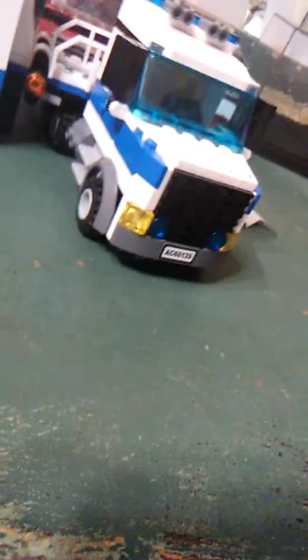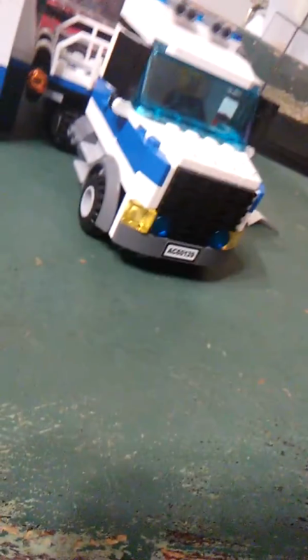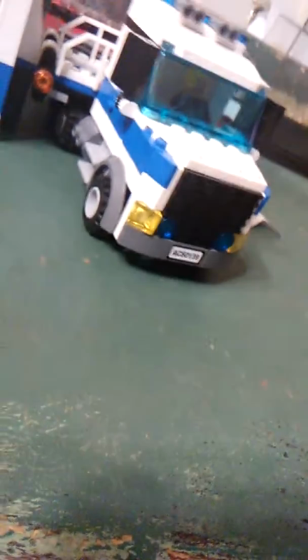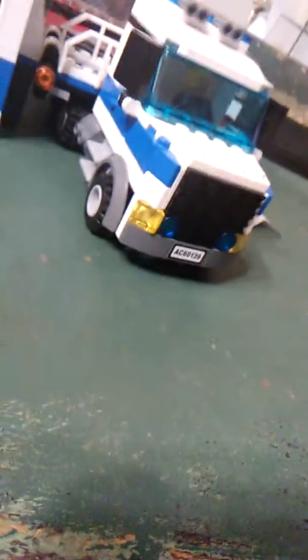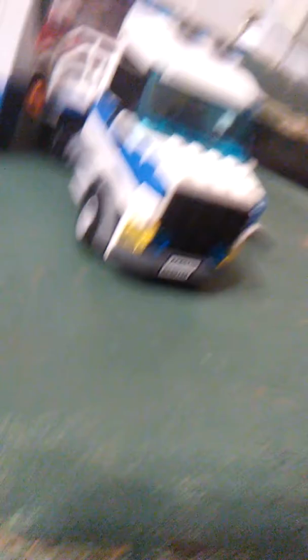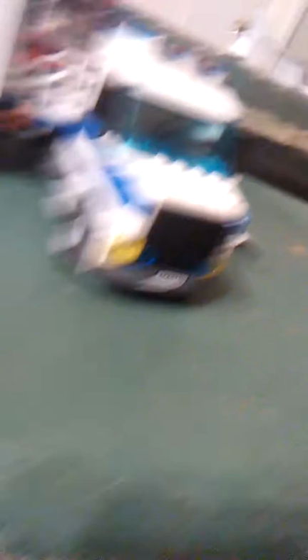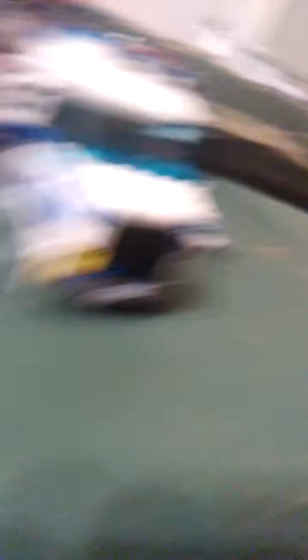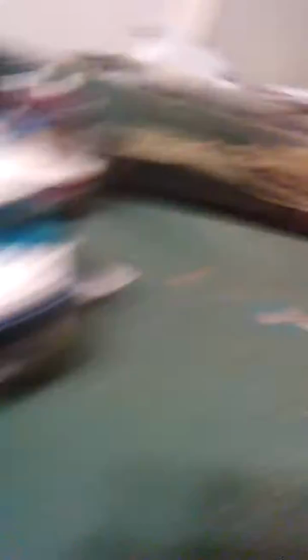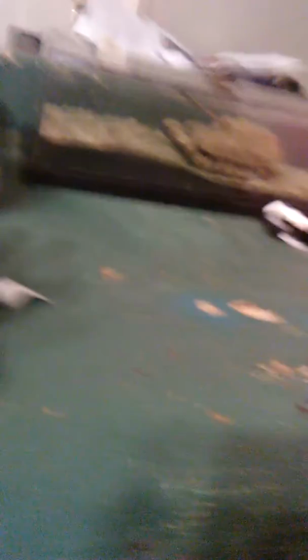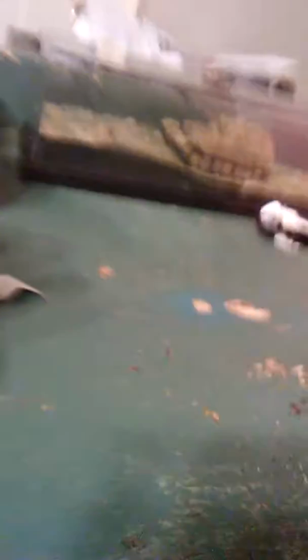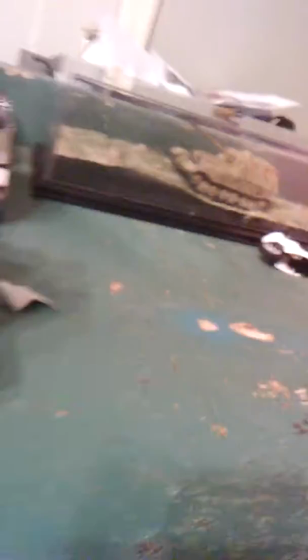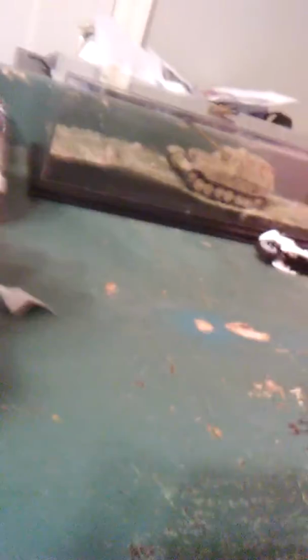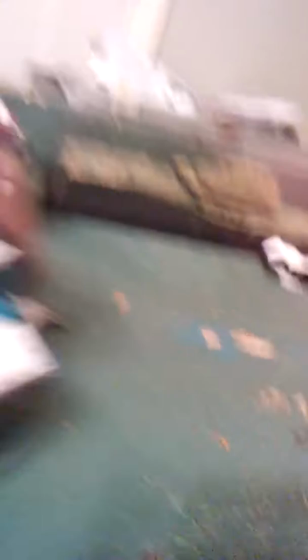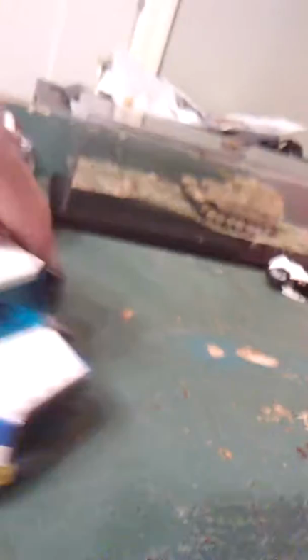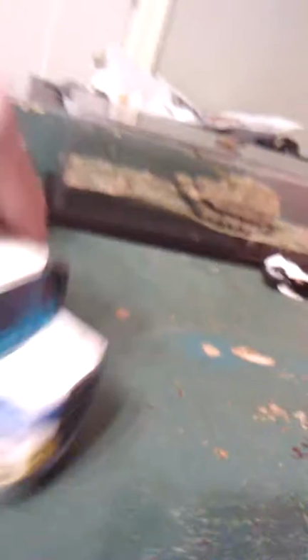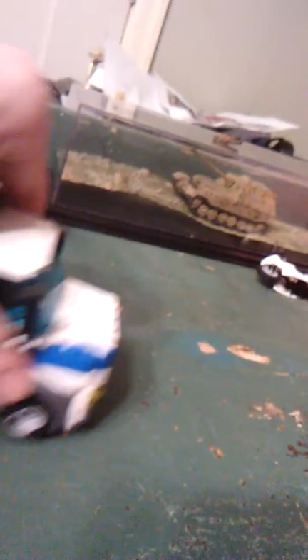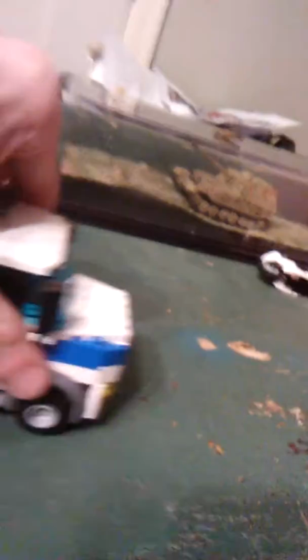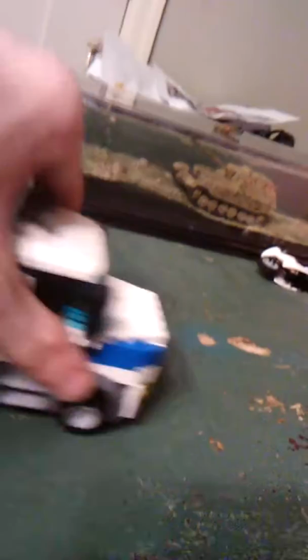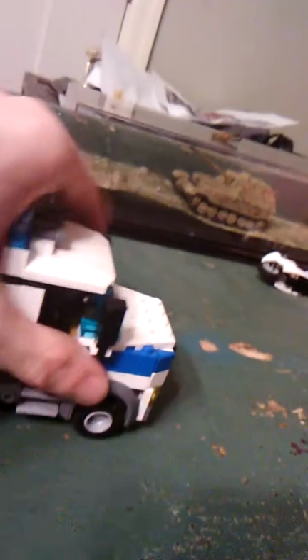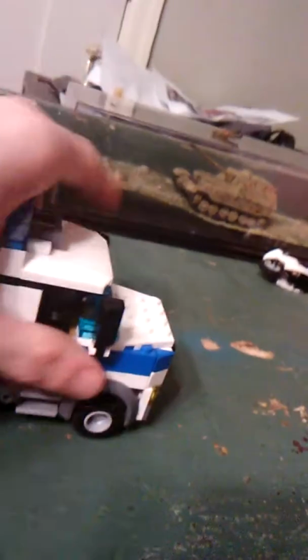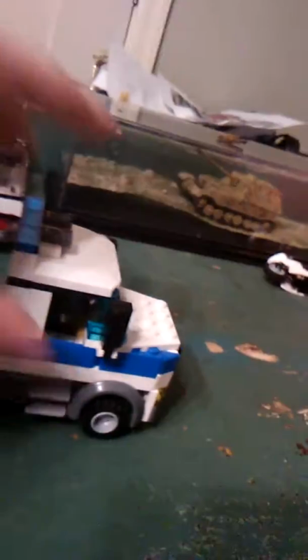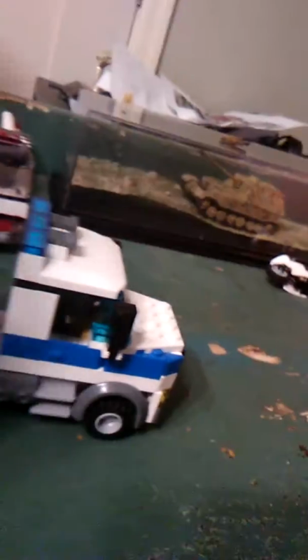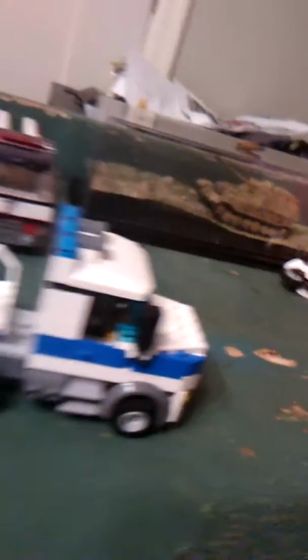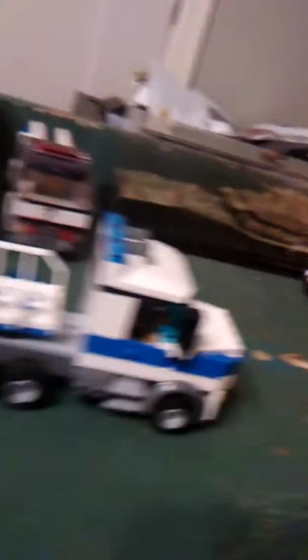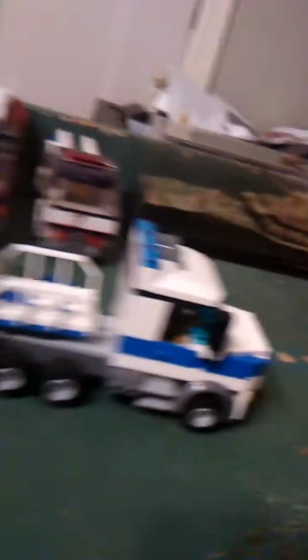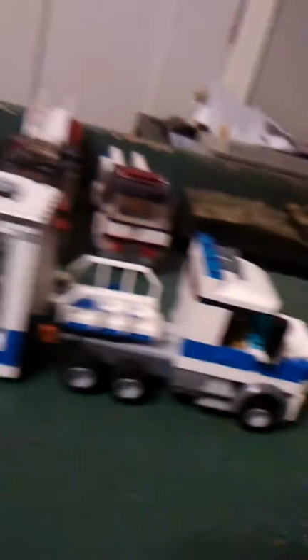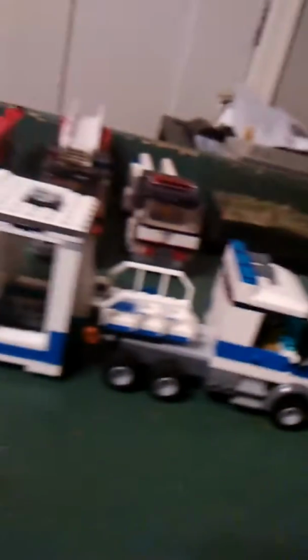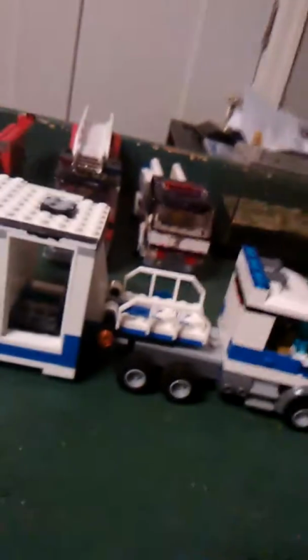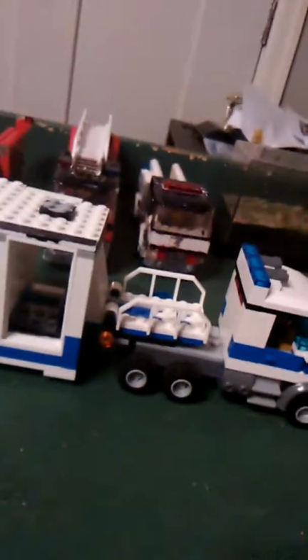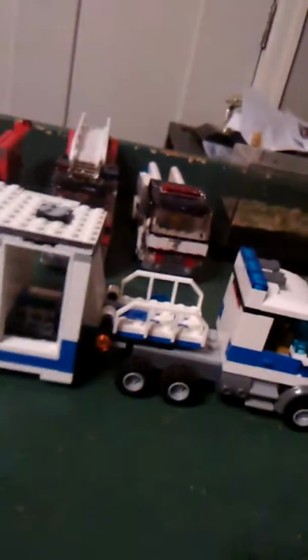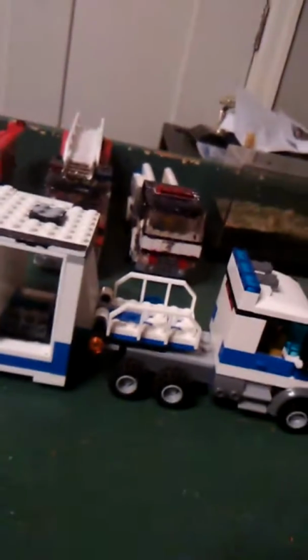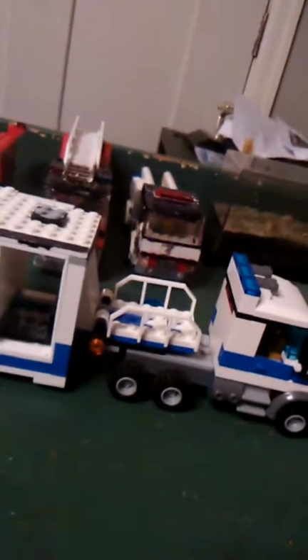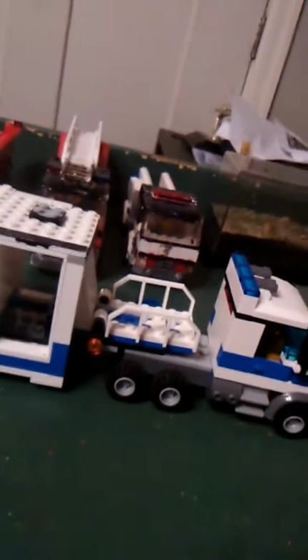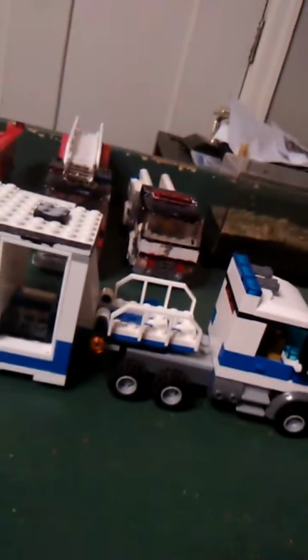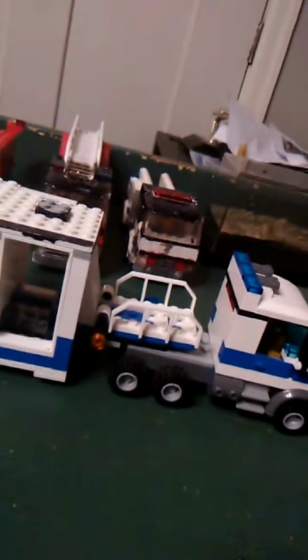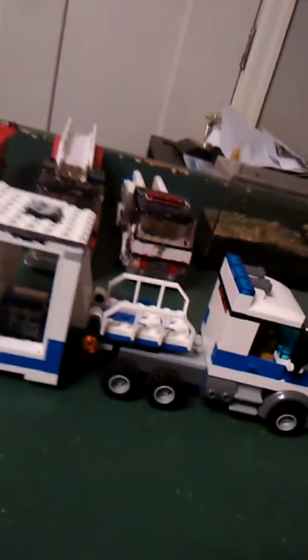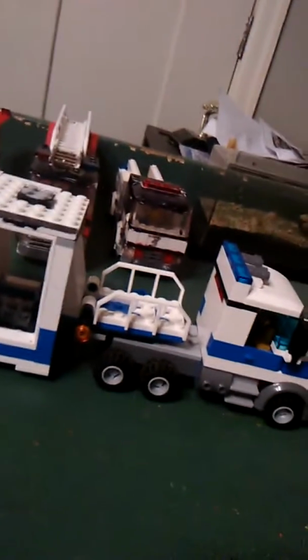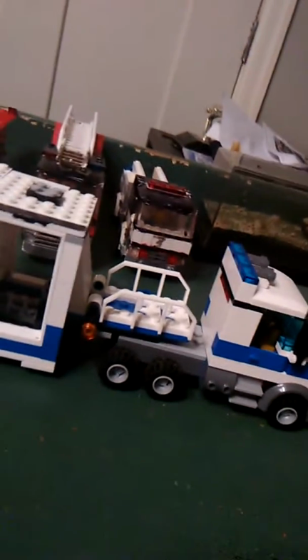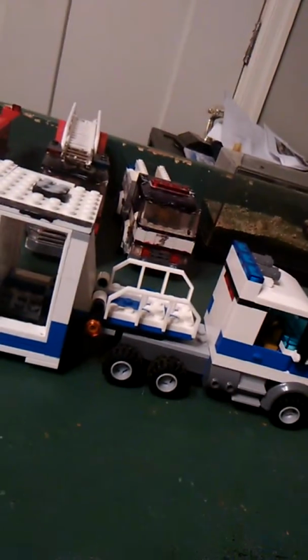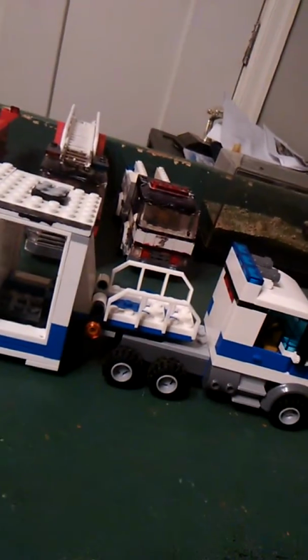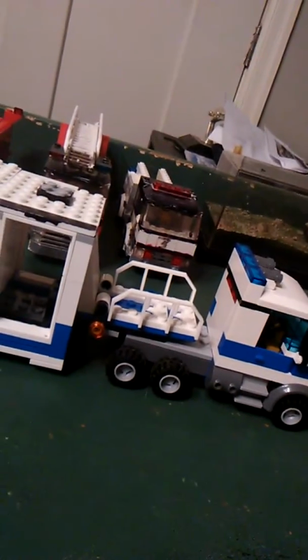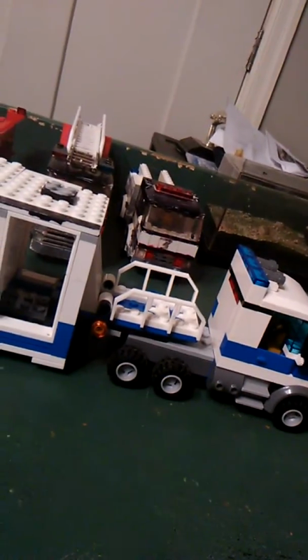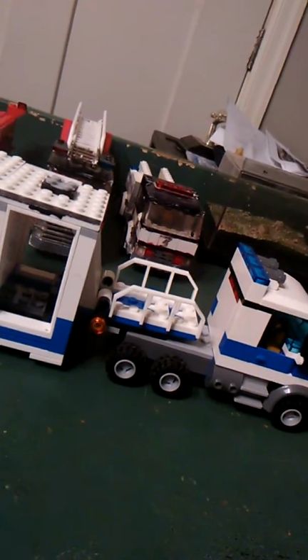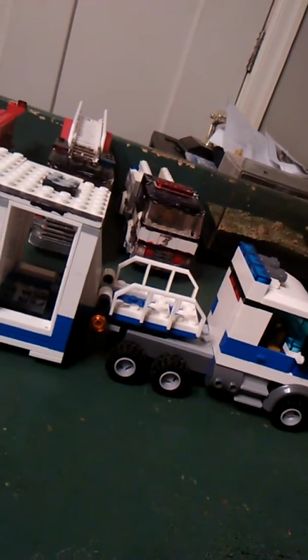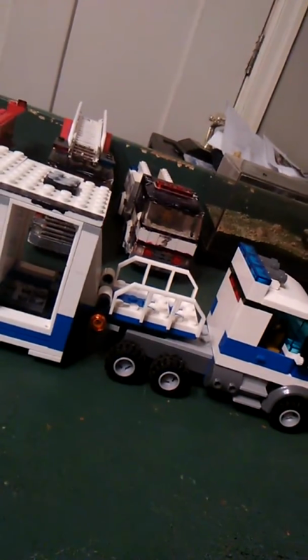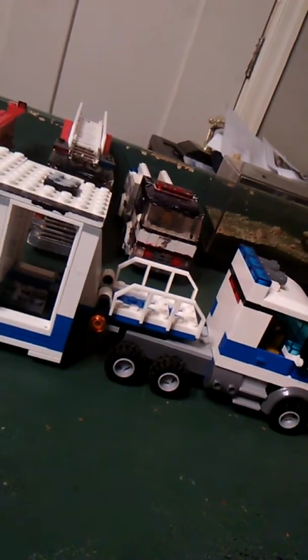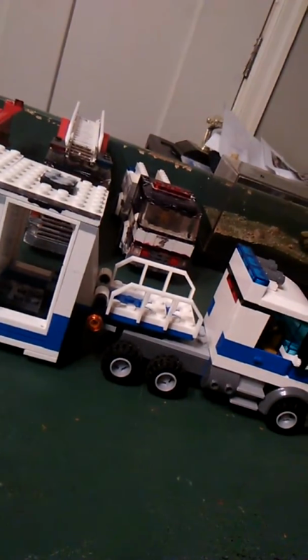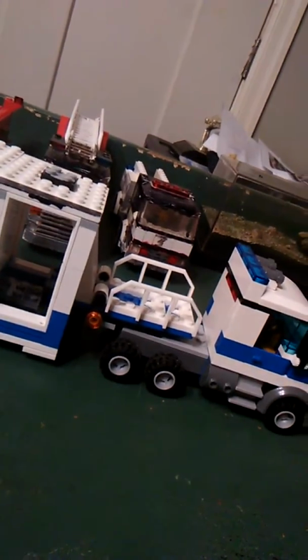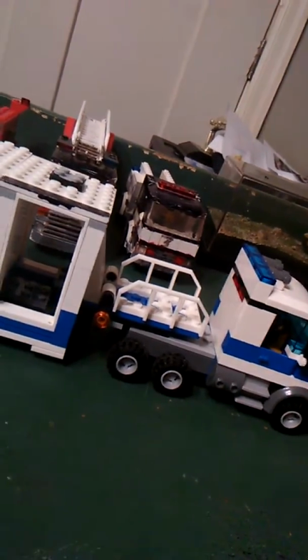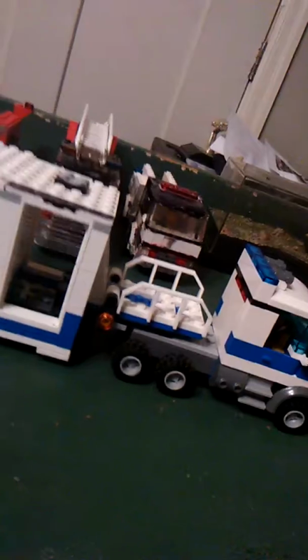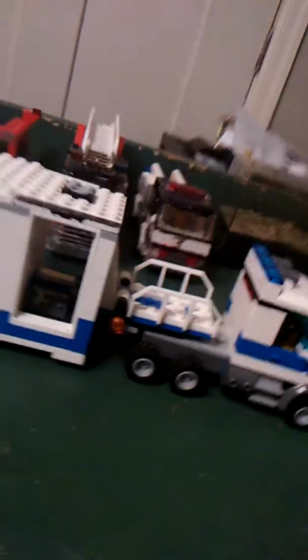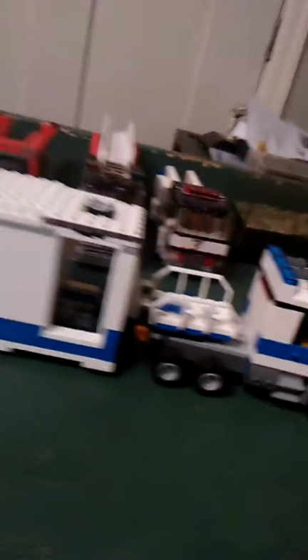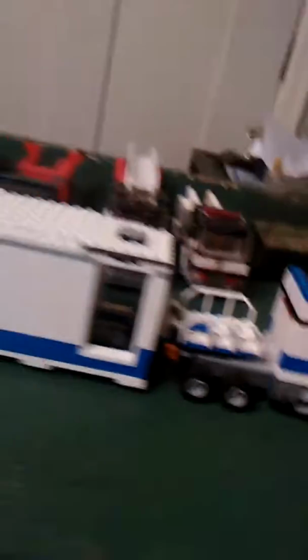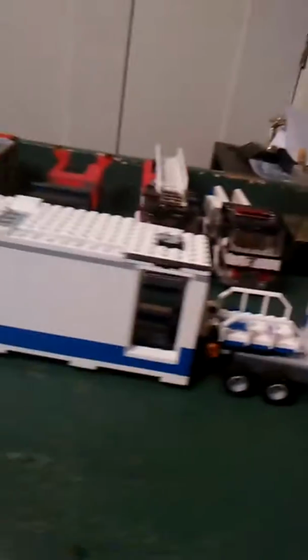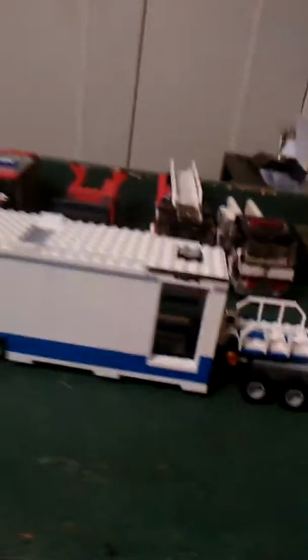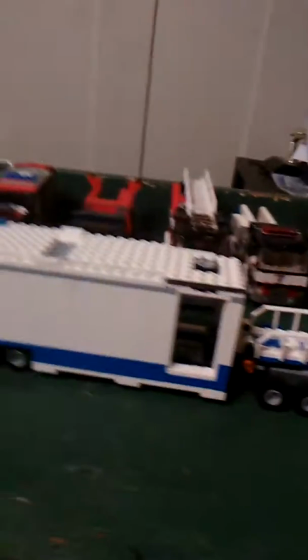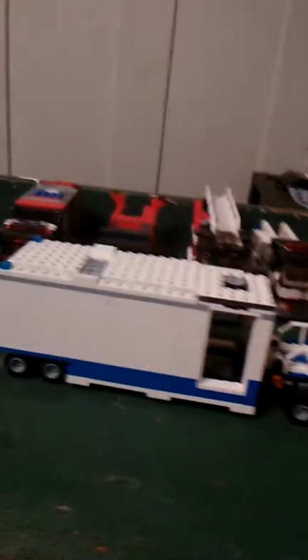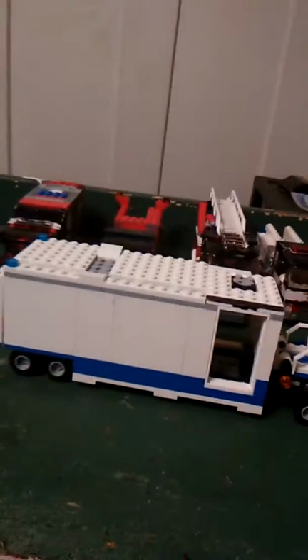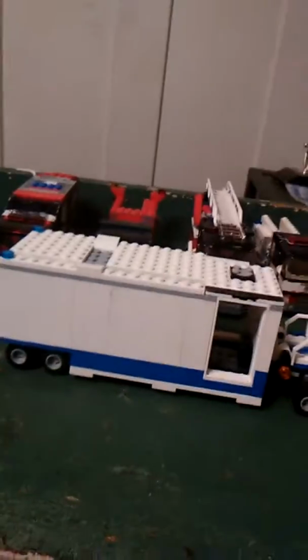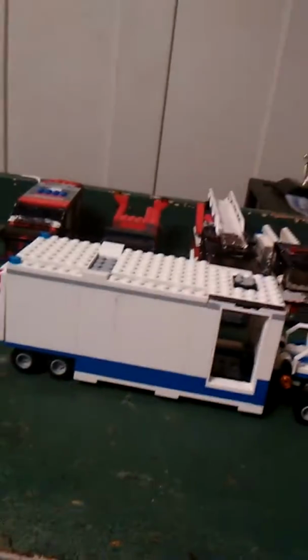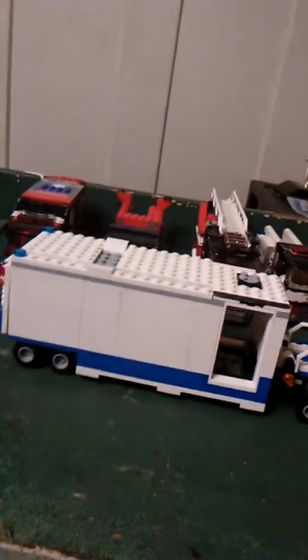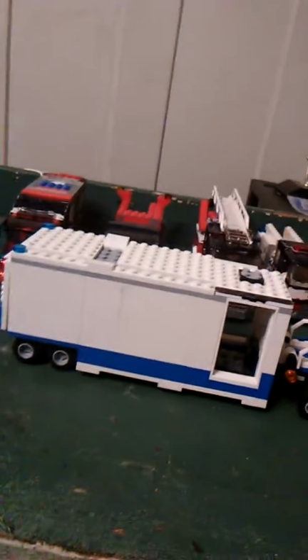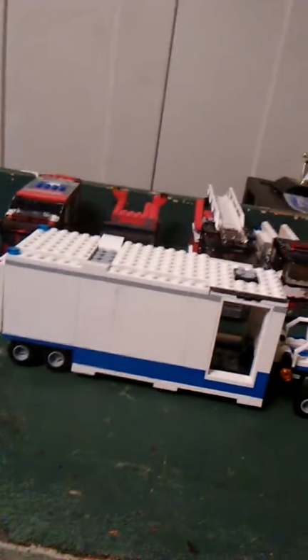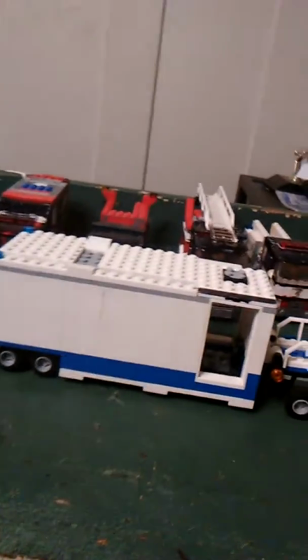And yeah, so this is East Brickington's new mobile command unit.